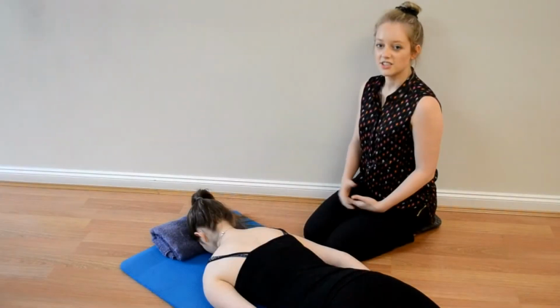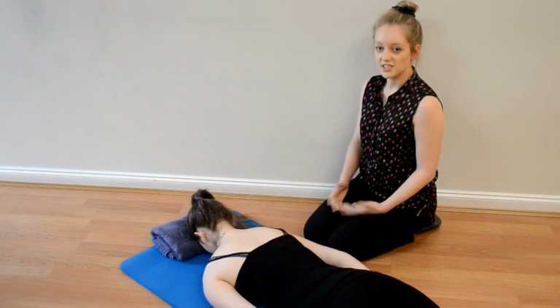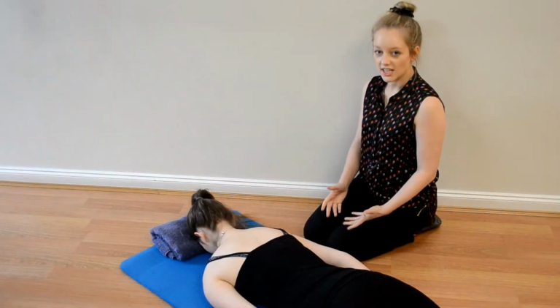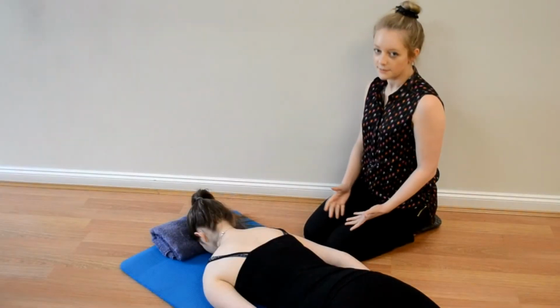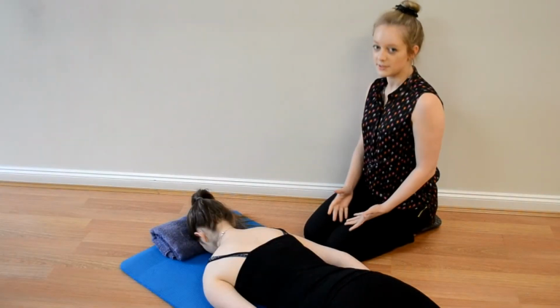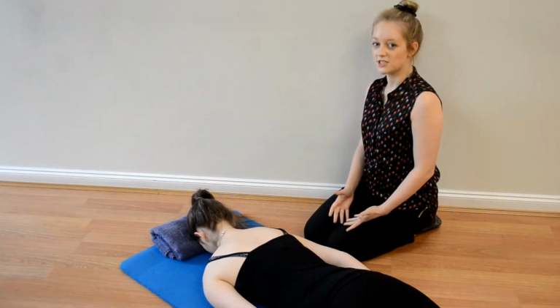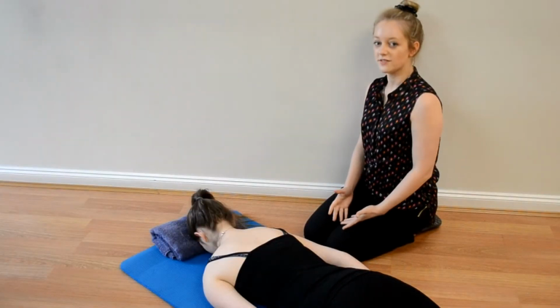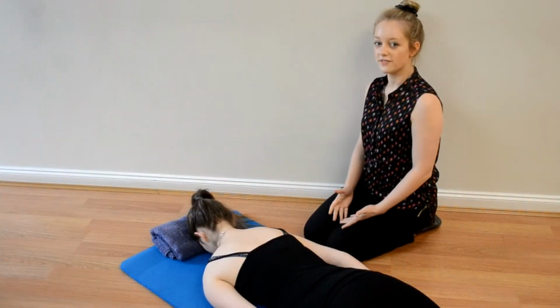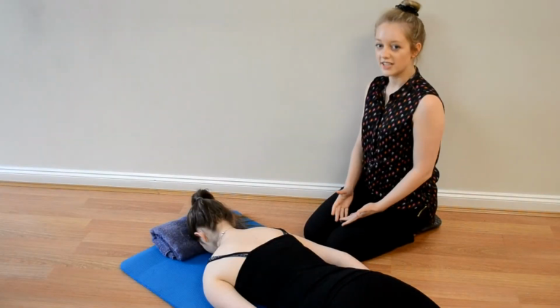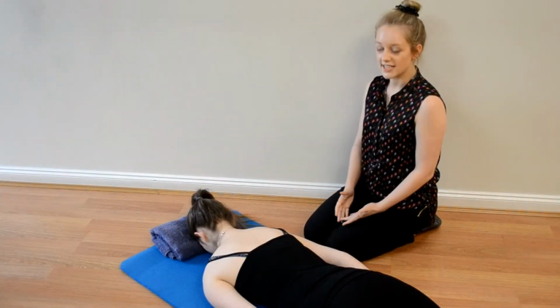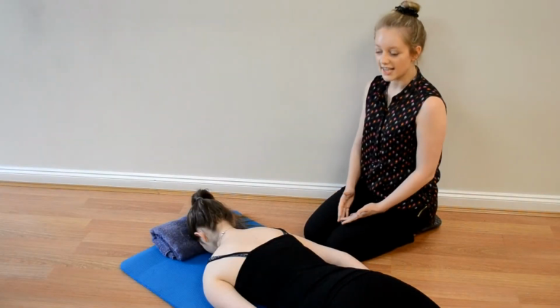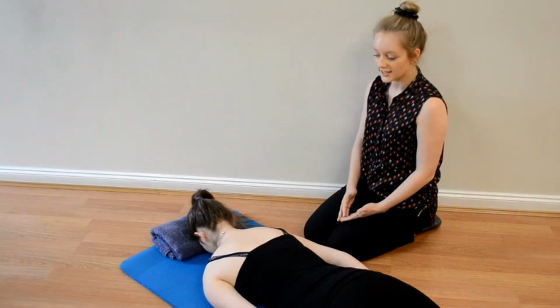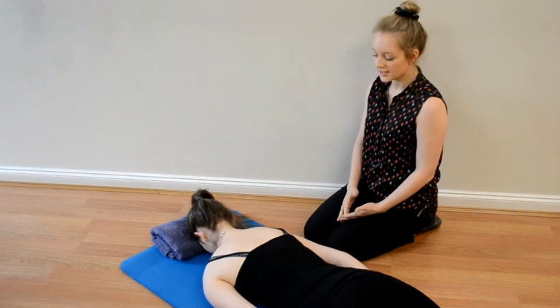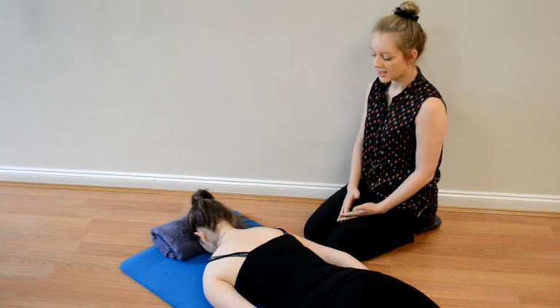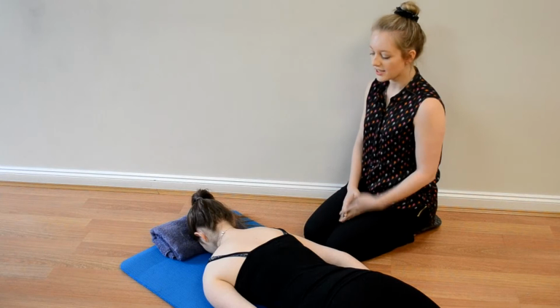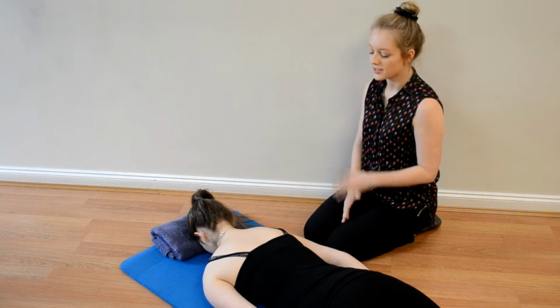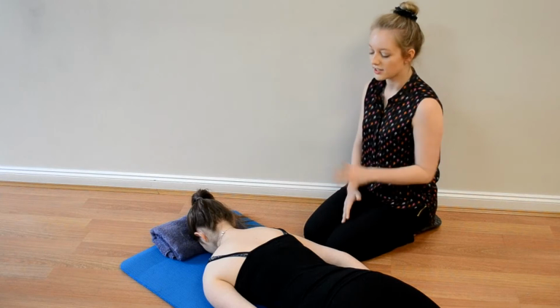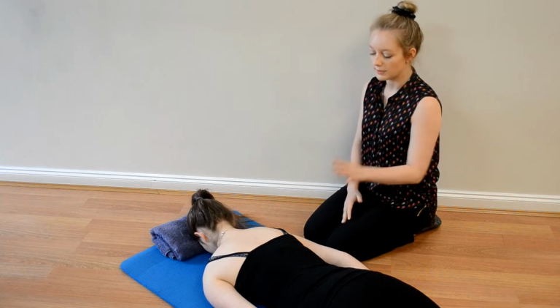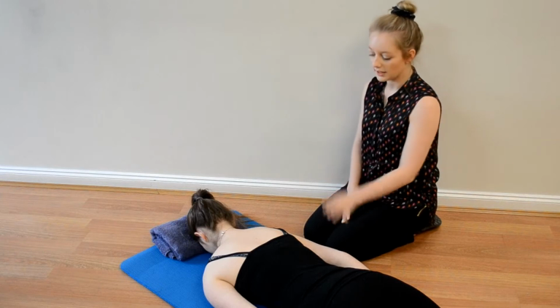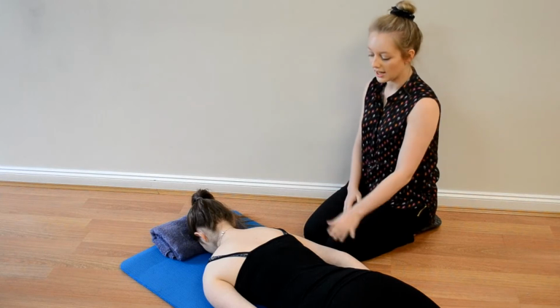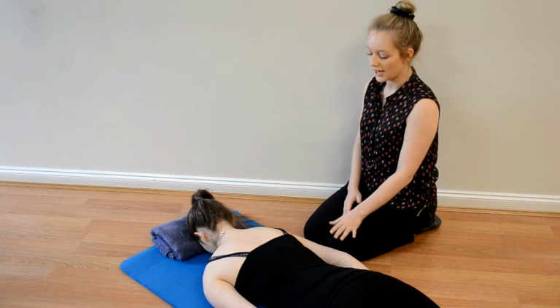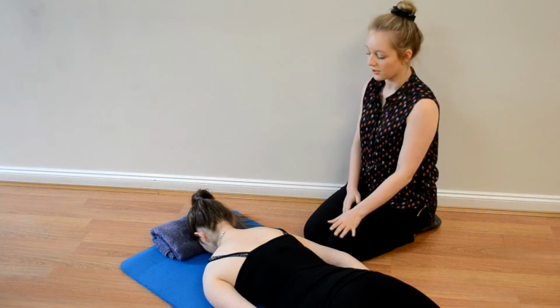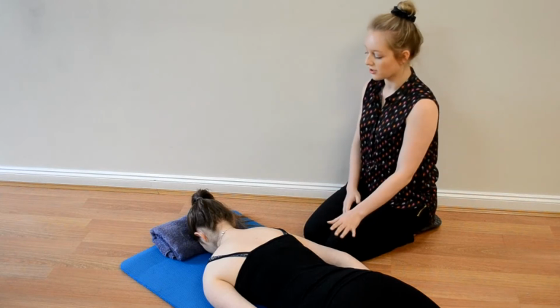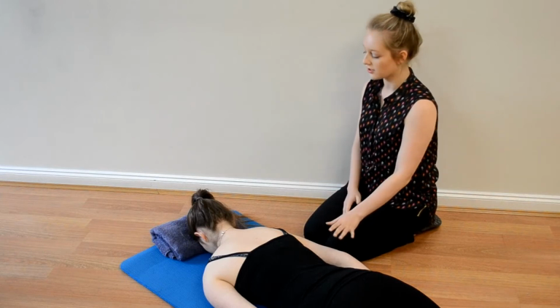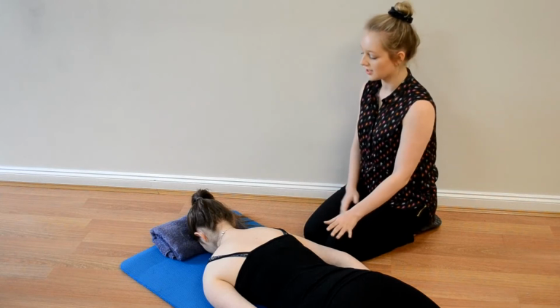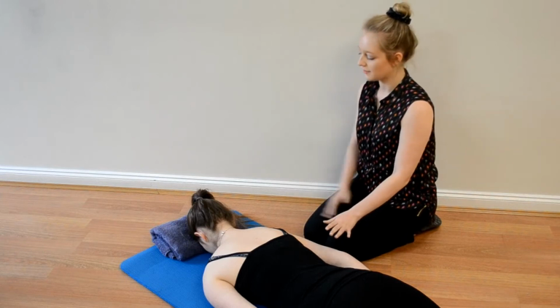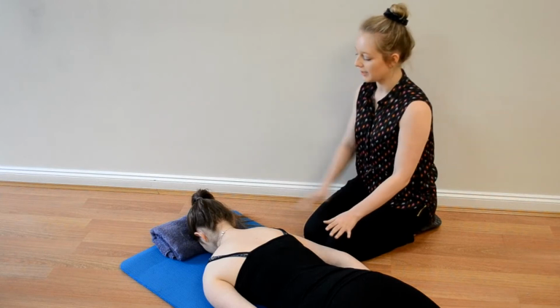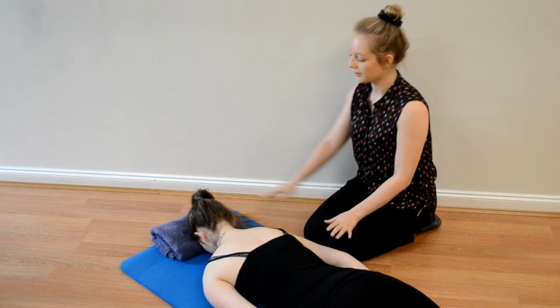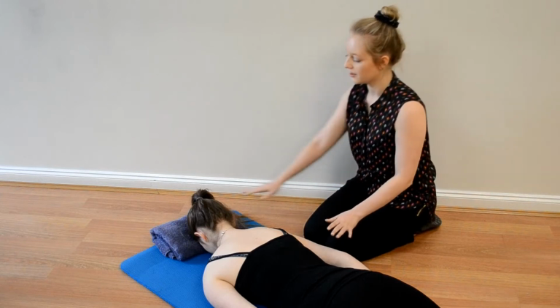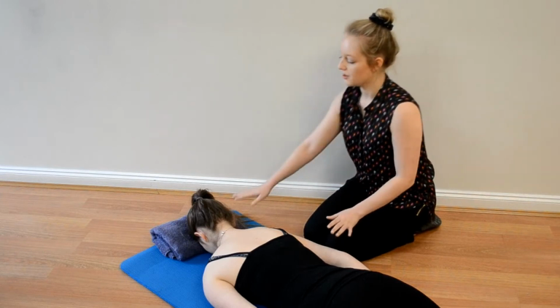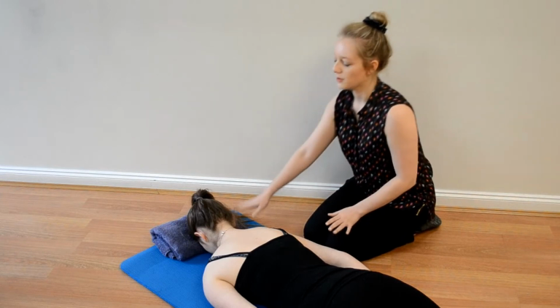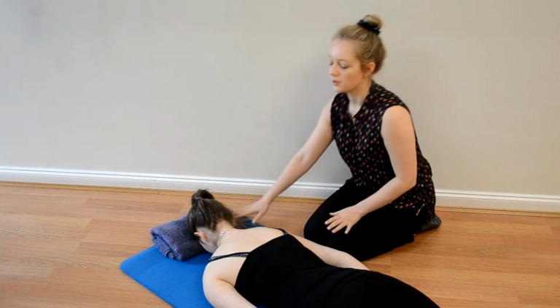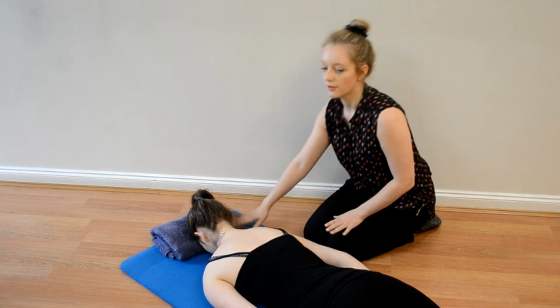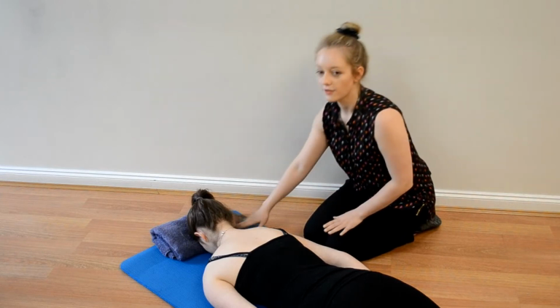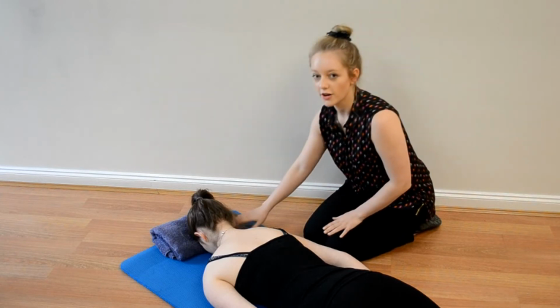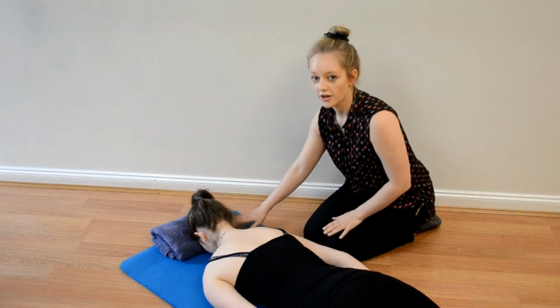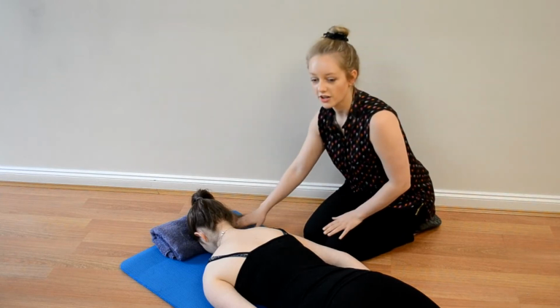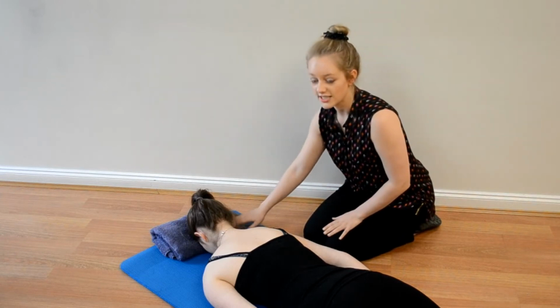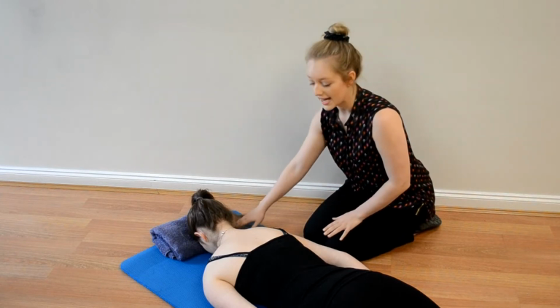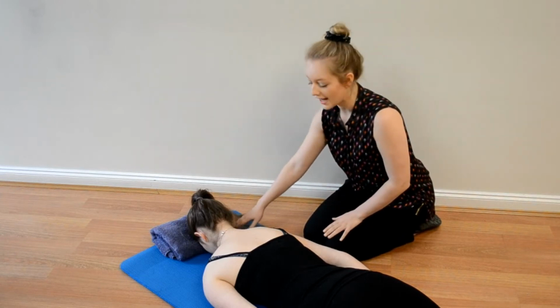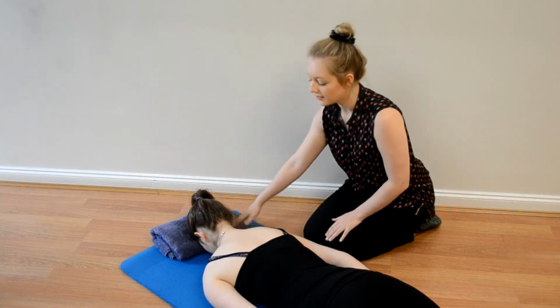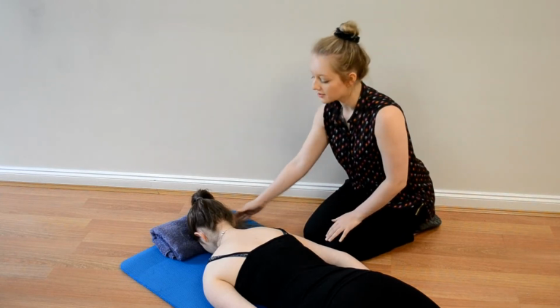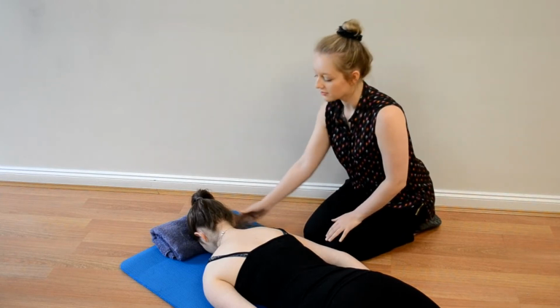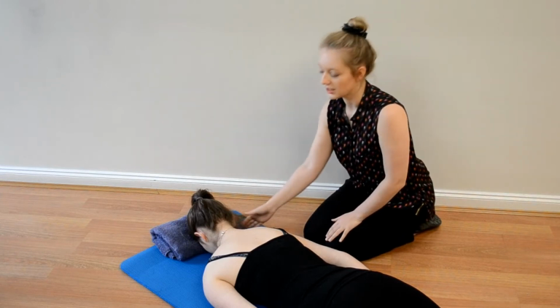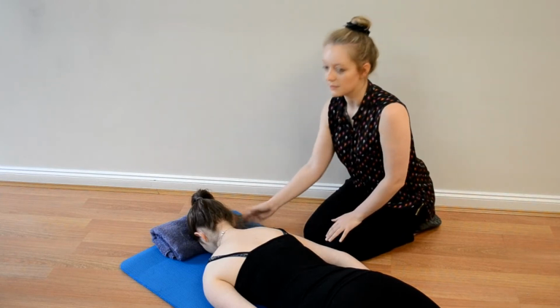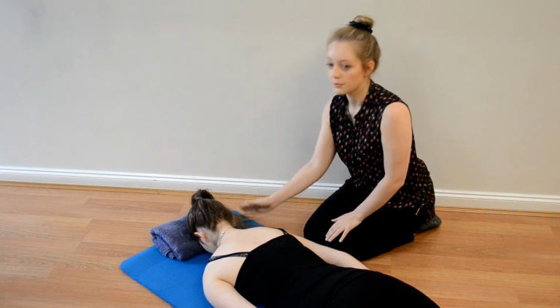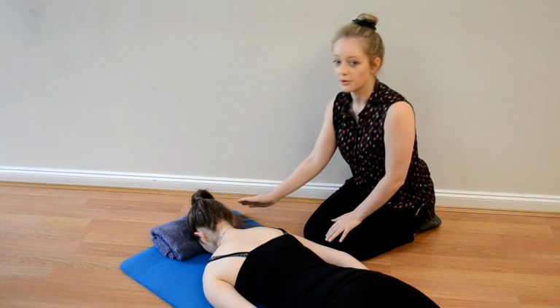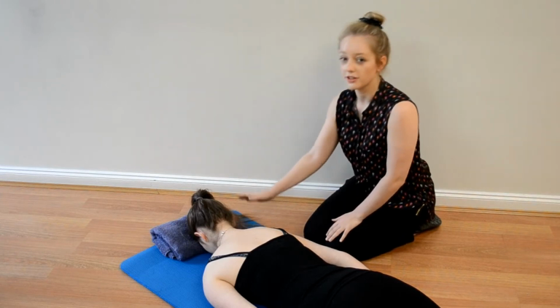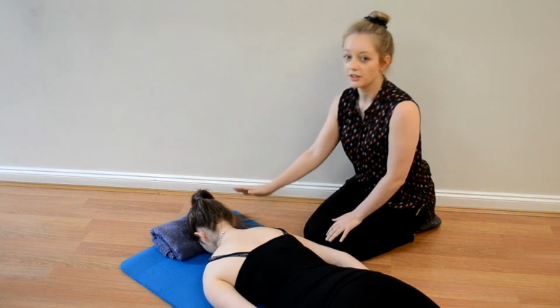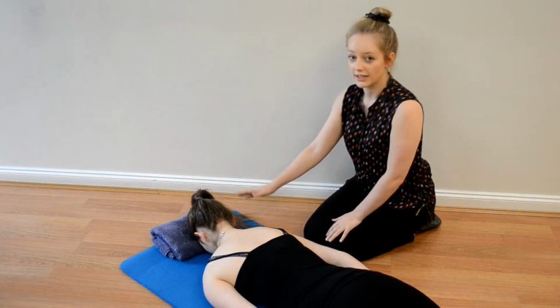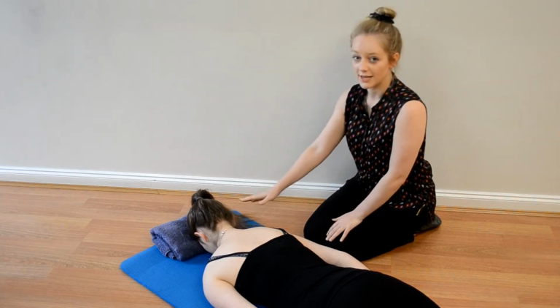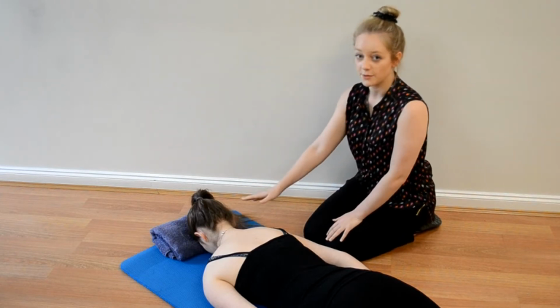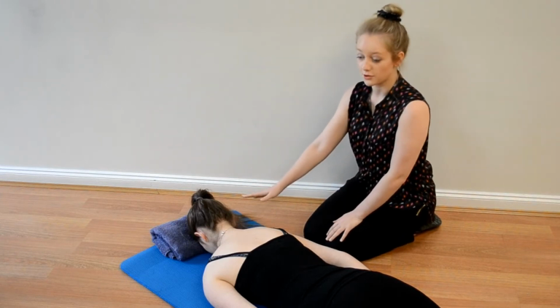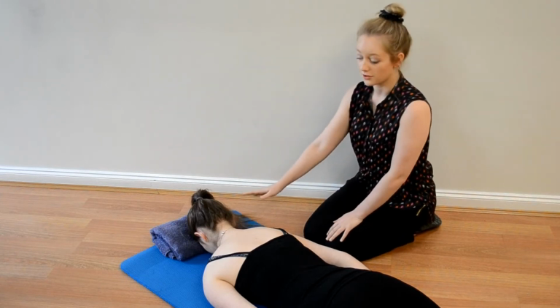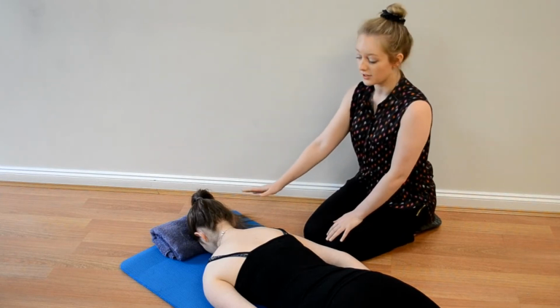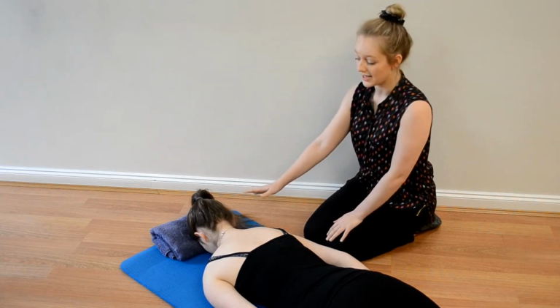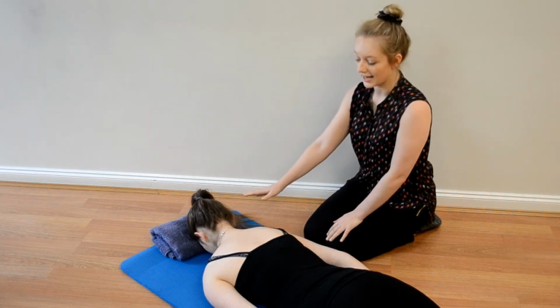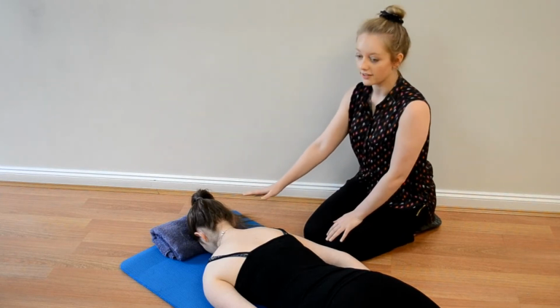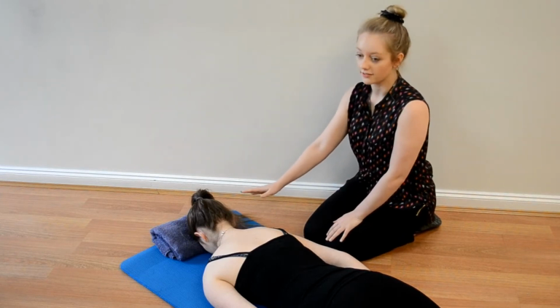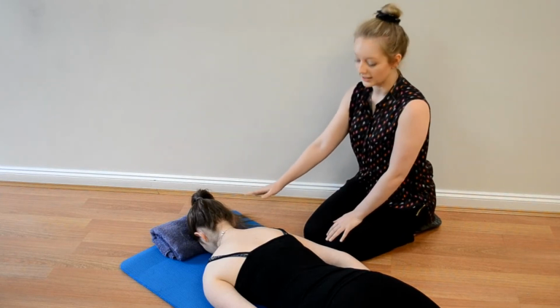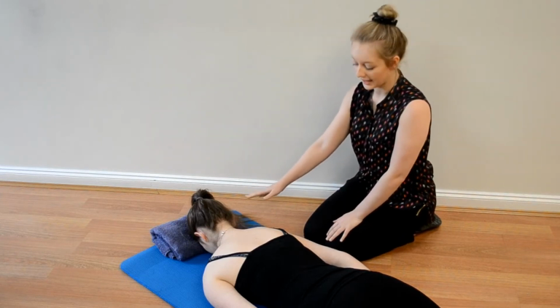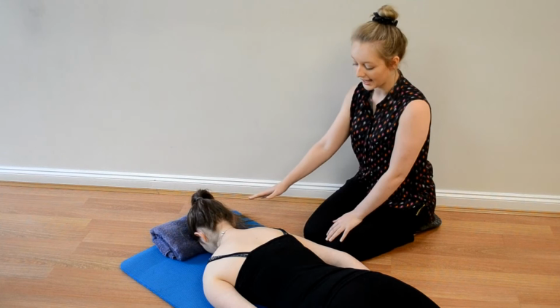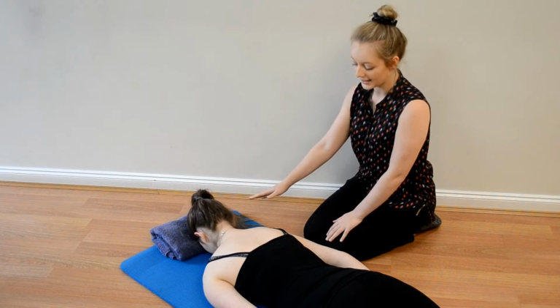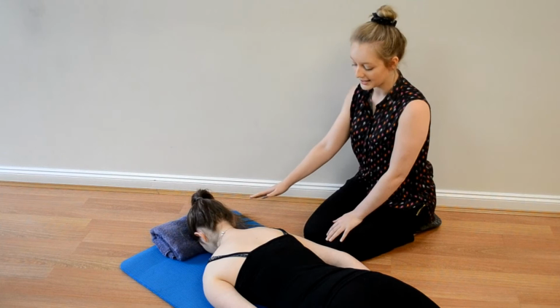Starting position for this exercise: you're going to be lying on your stomach with your forehead on a towel. It's really important that you keep your neck relaxed.